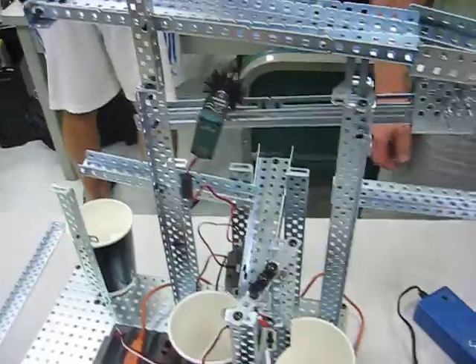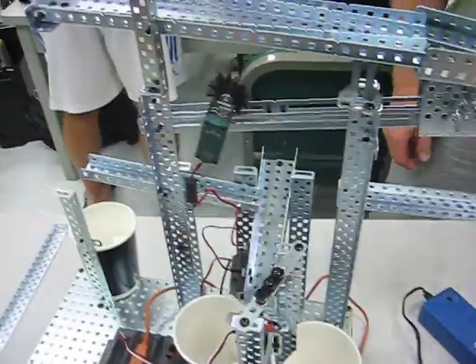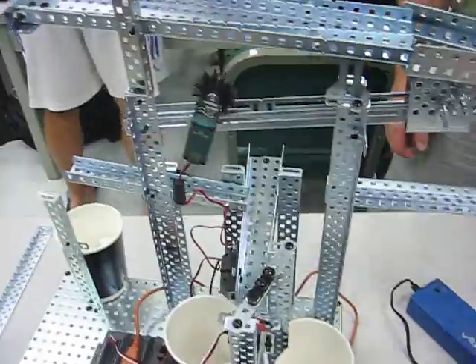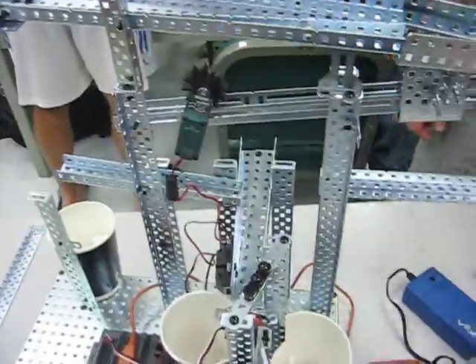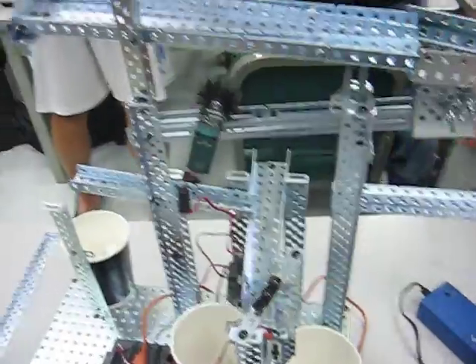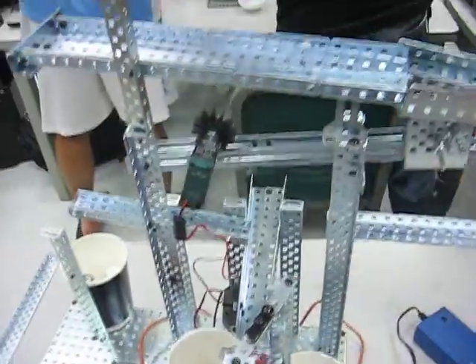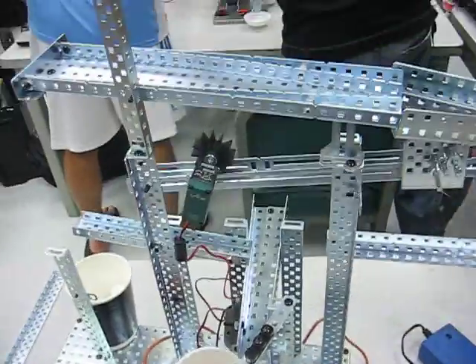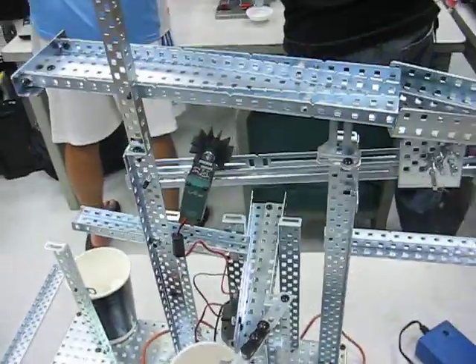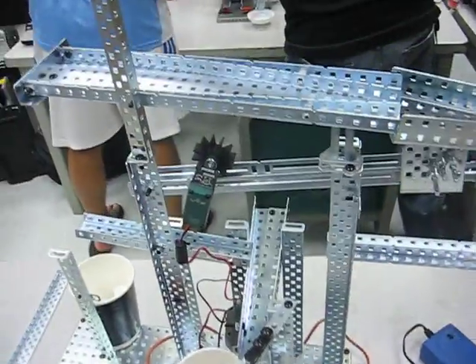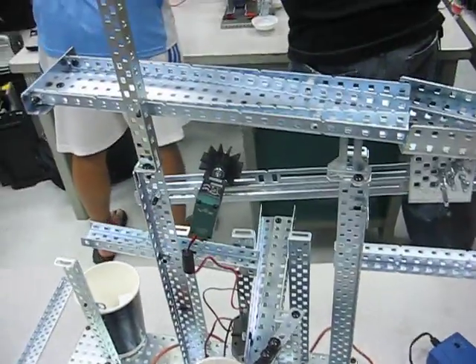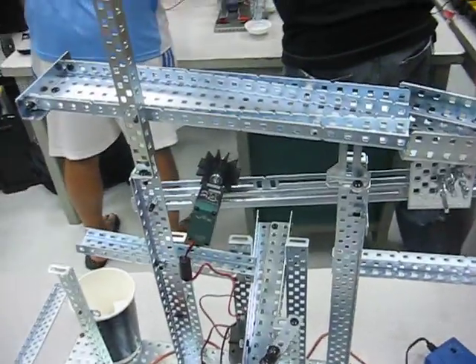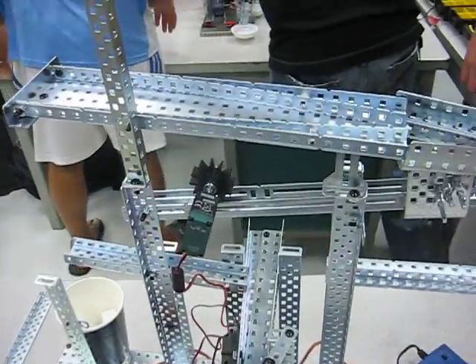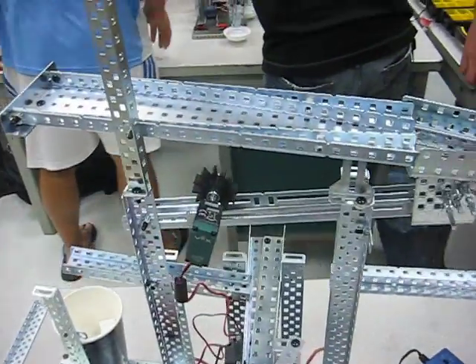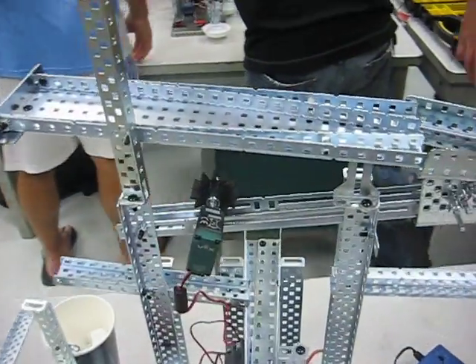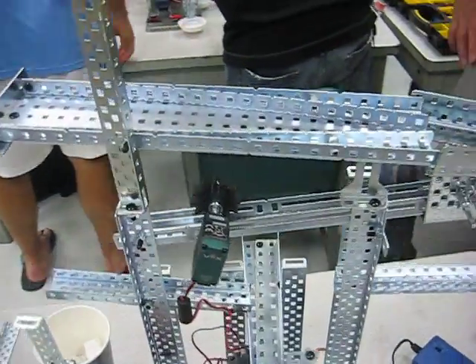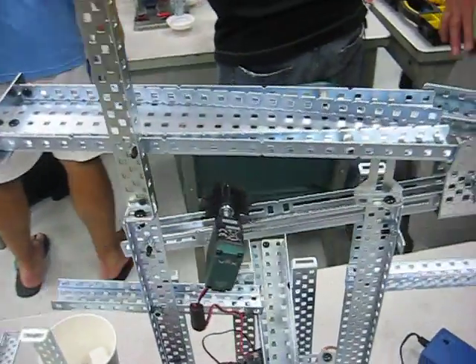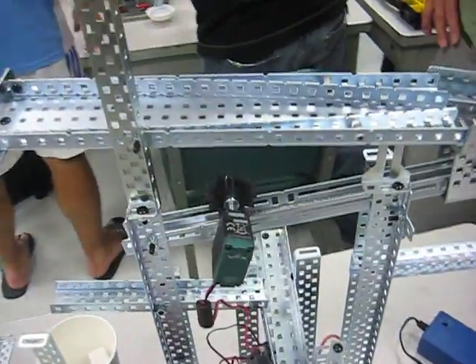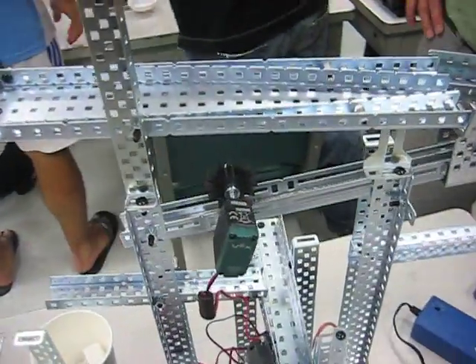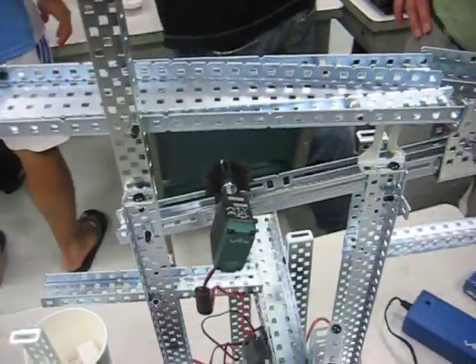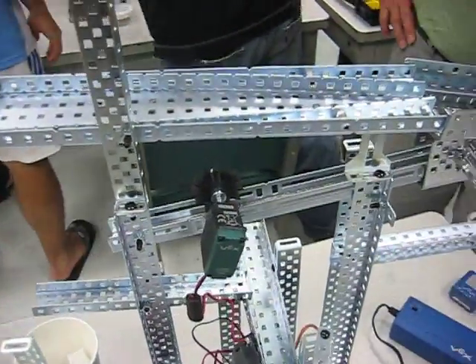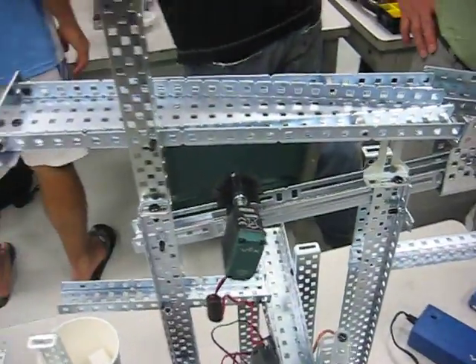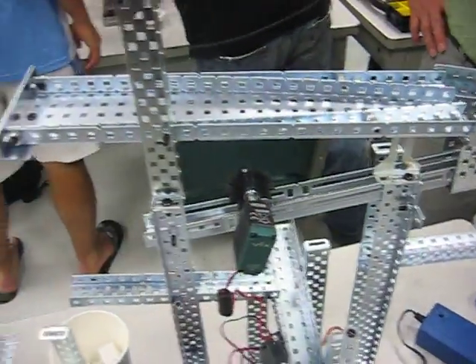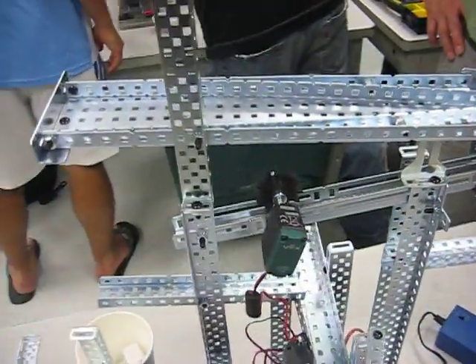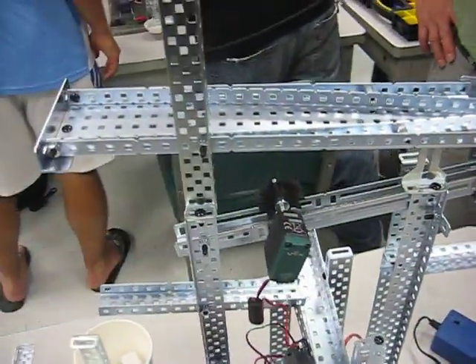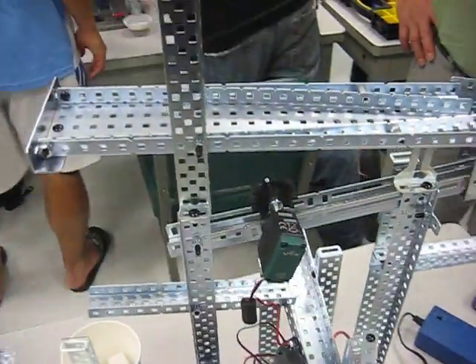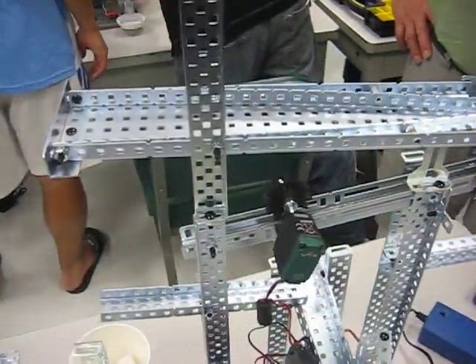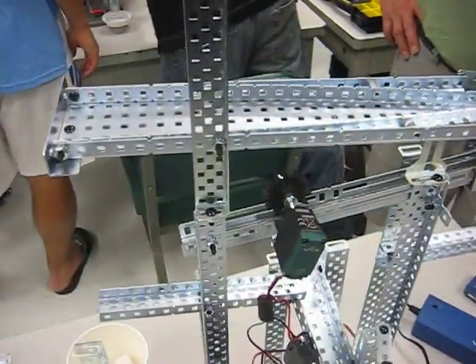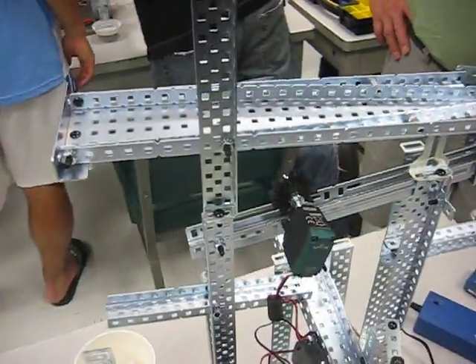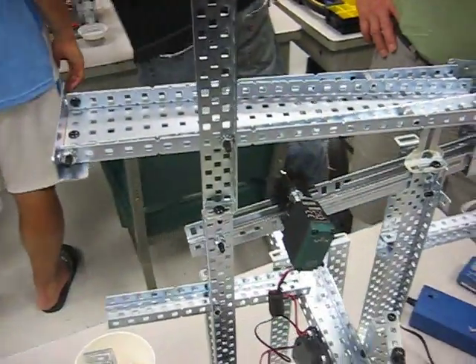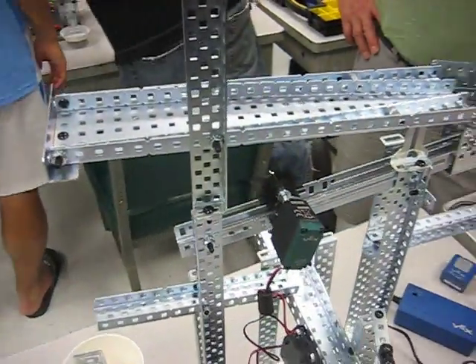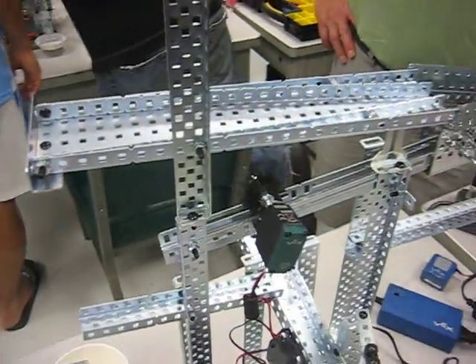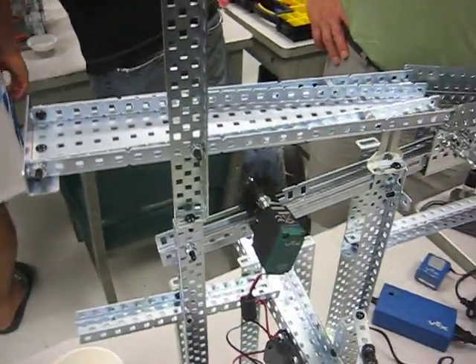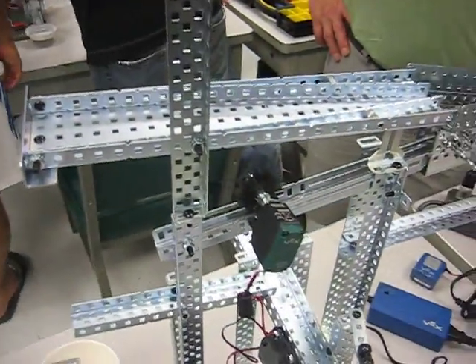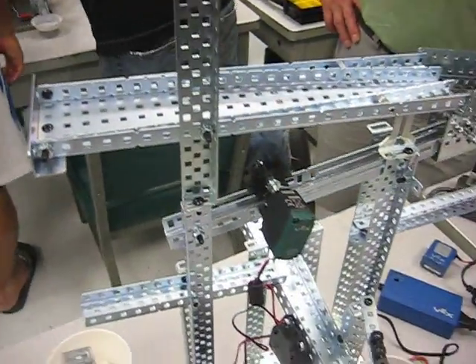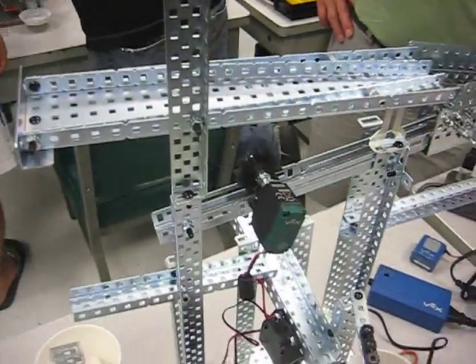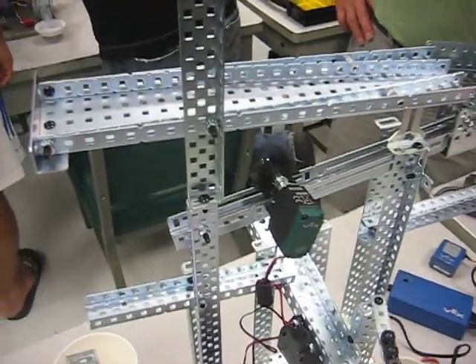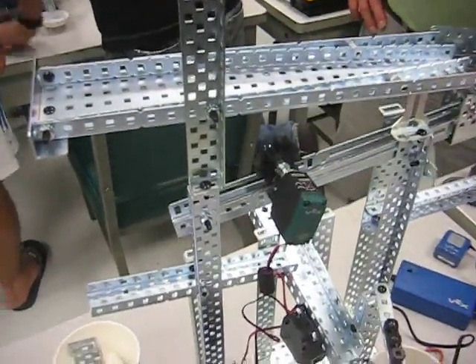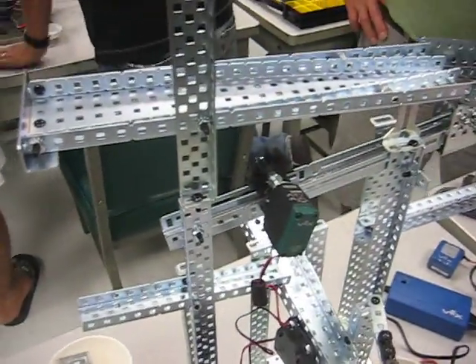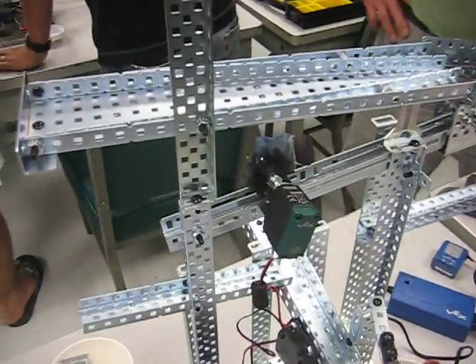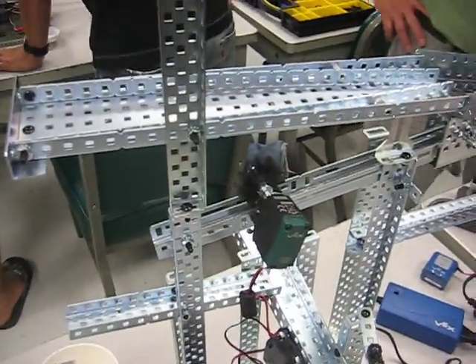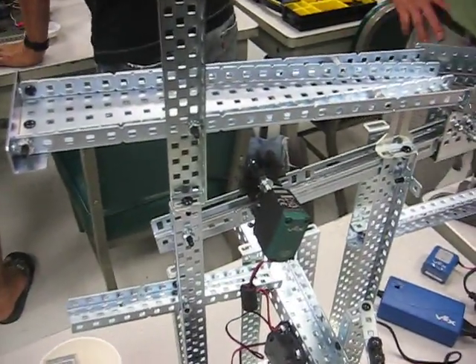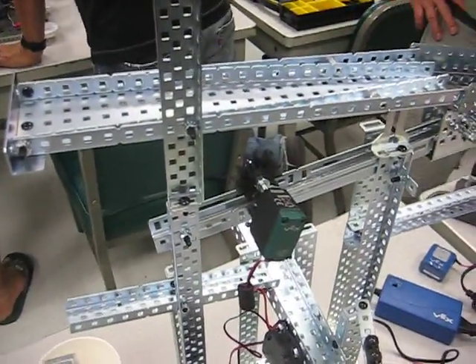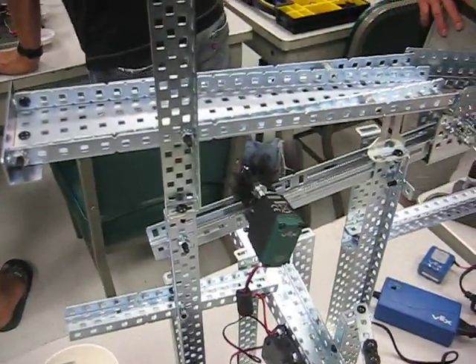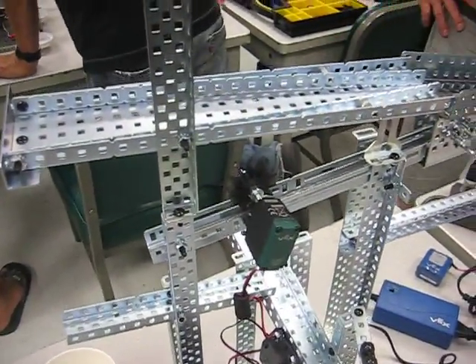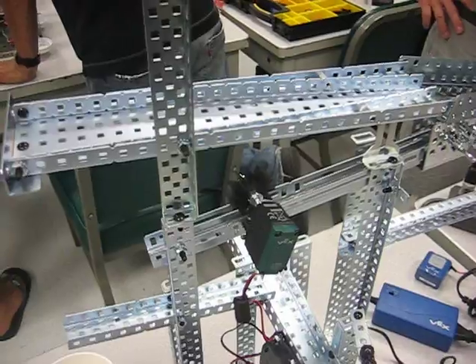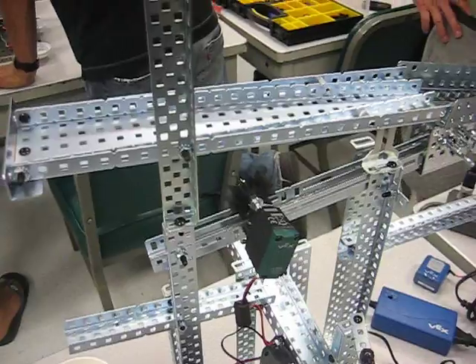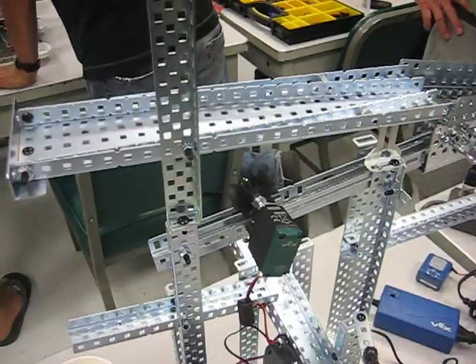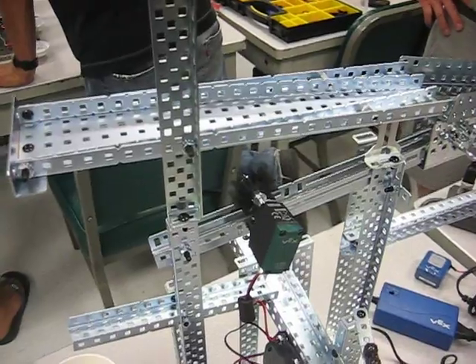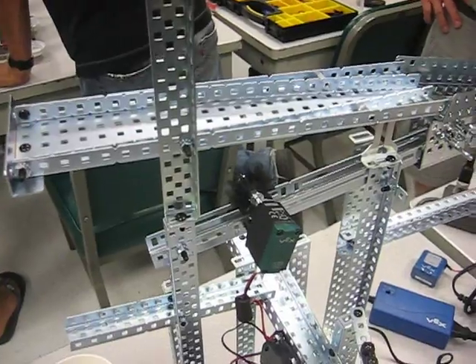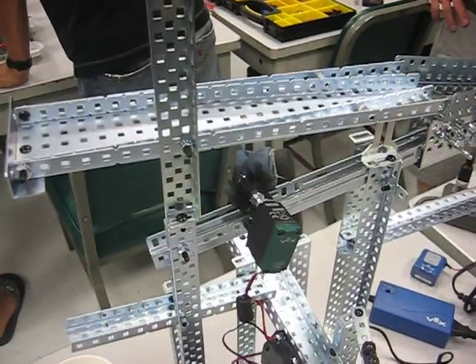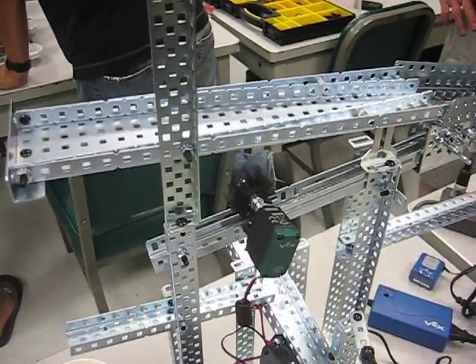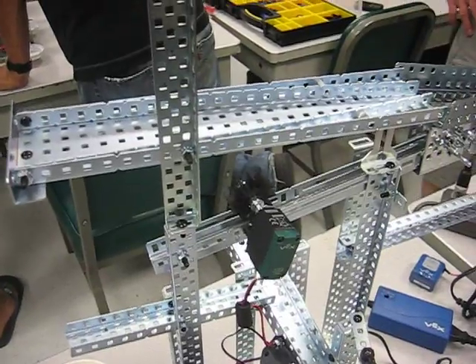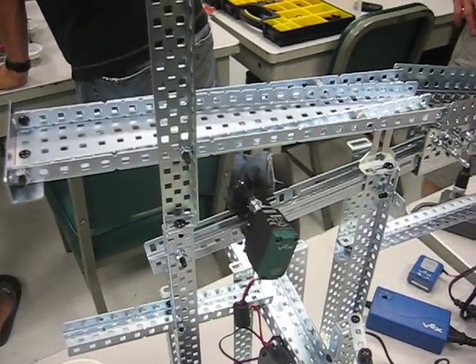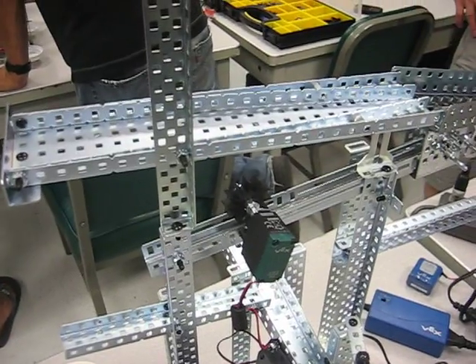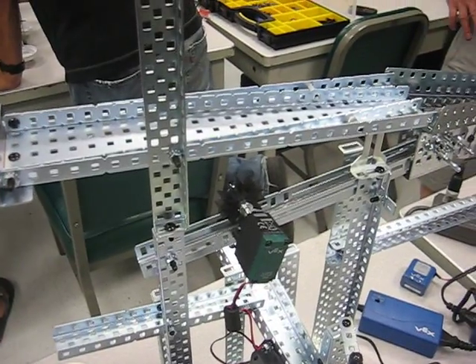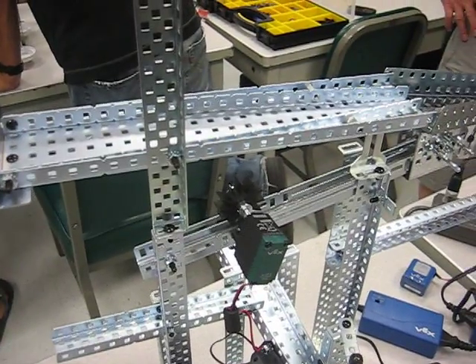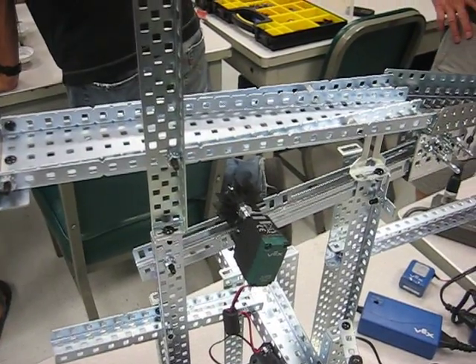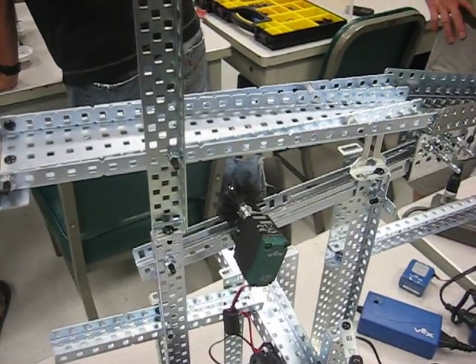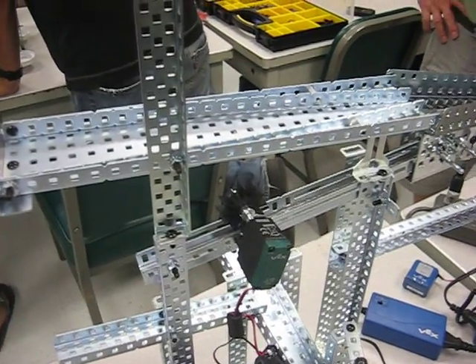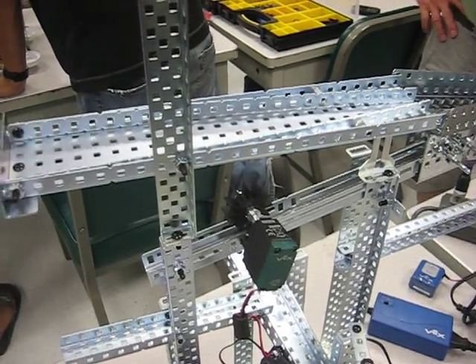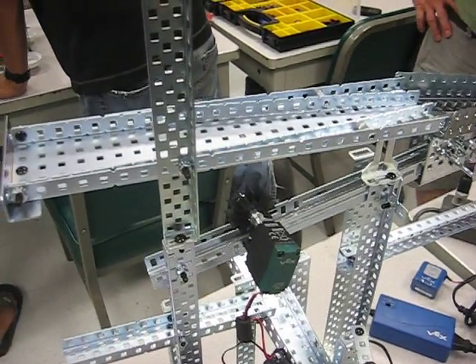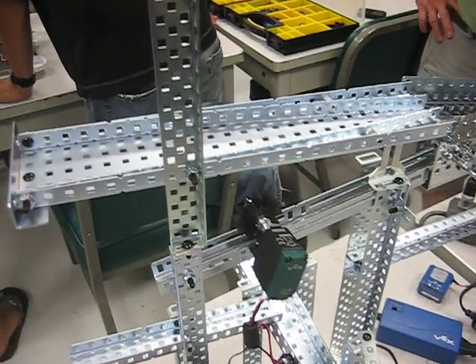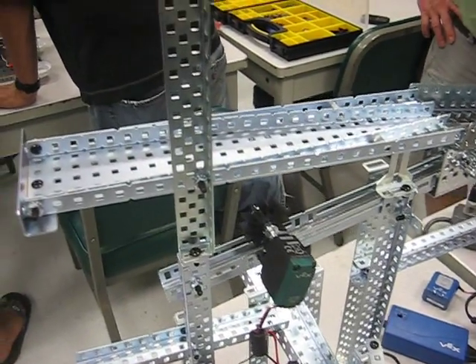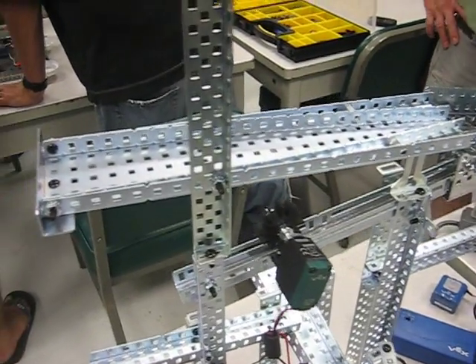This is material sorter number two, summer CTI at Cal Poly Pomona. This is Paul, Daniel, Nancy, and Elizabeth.